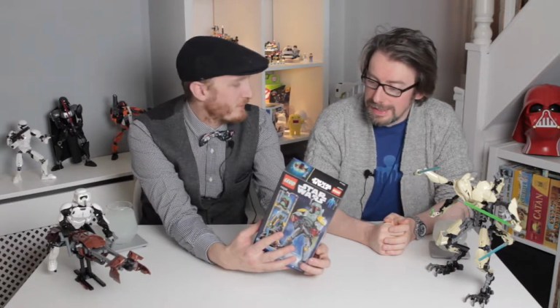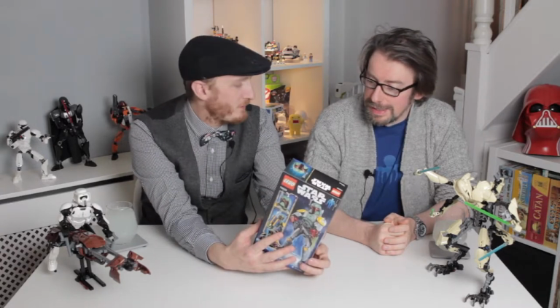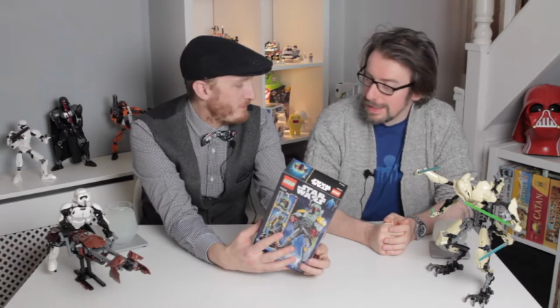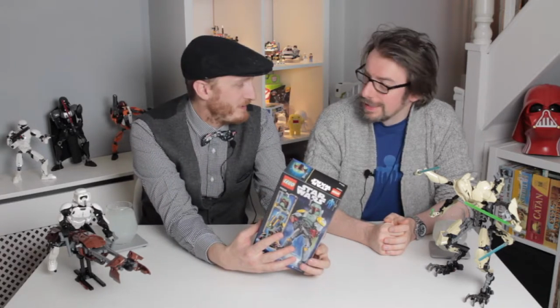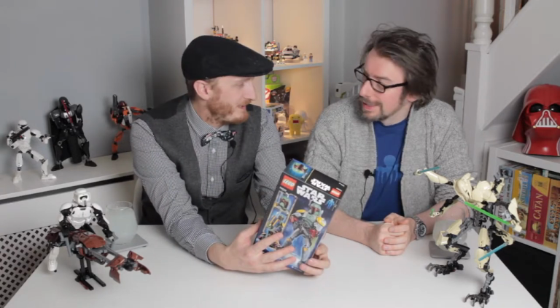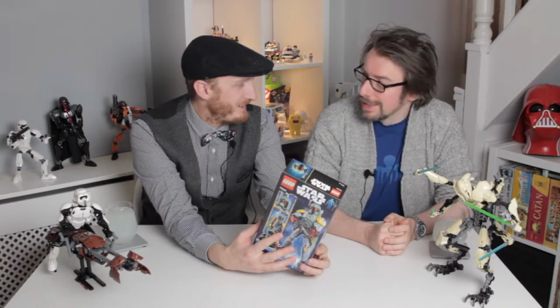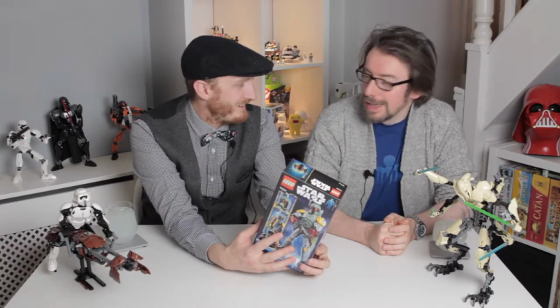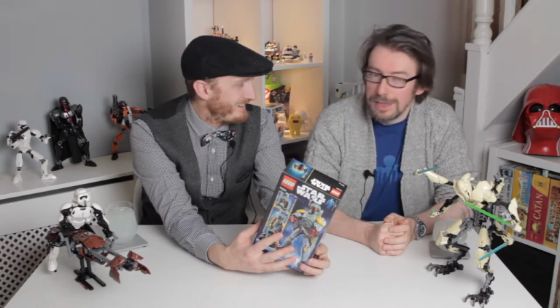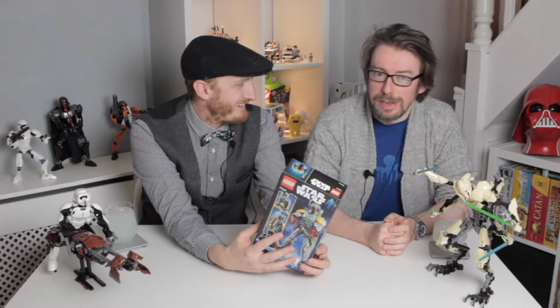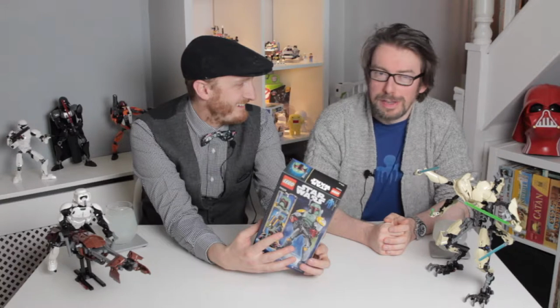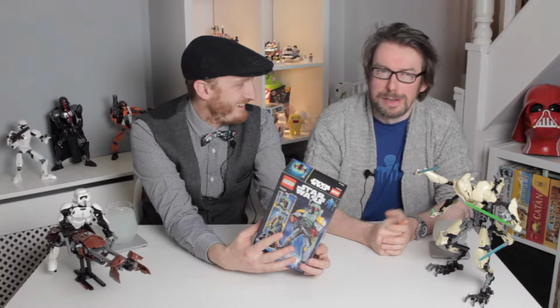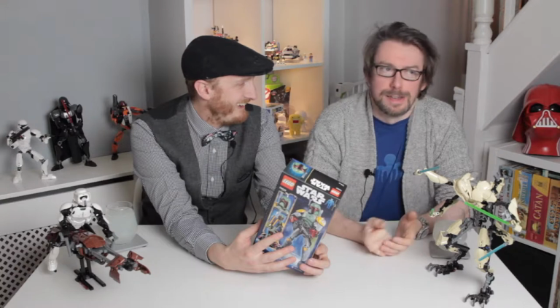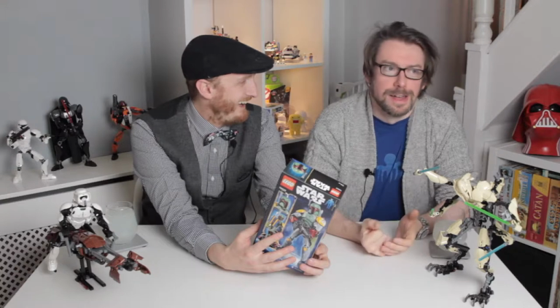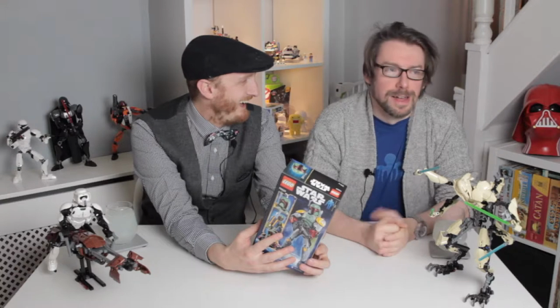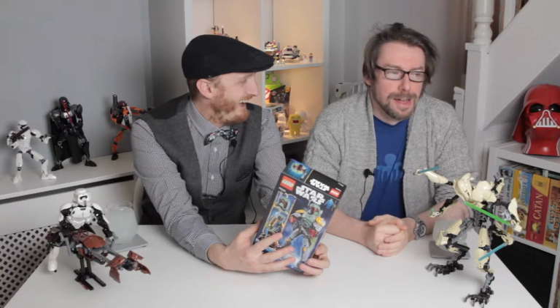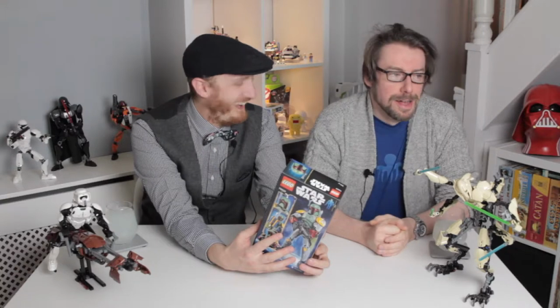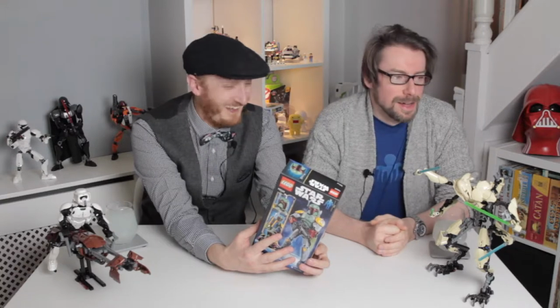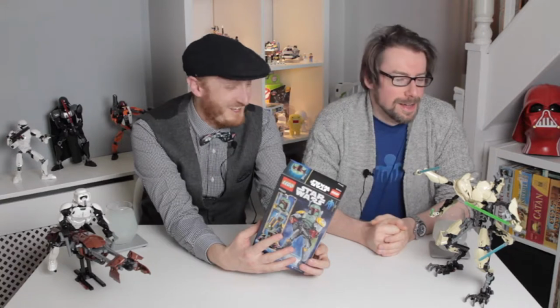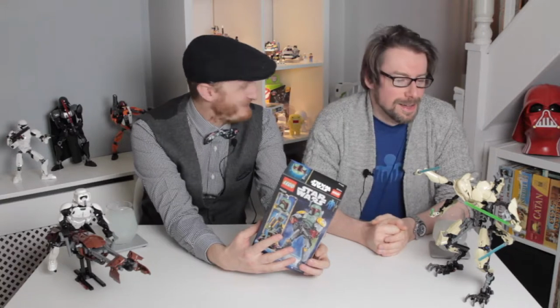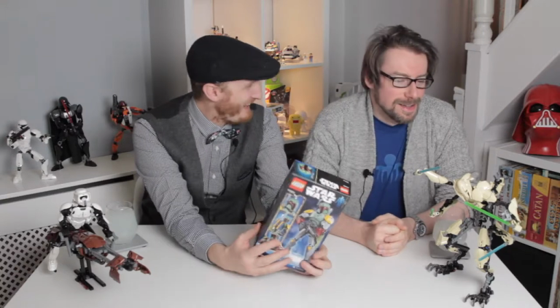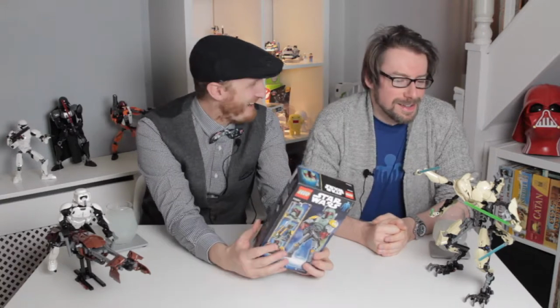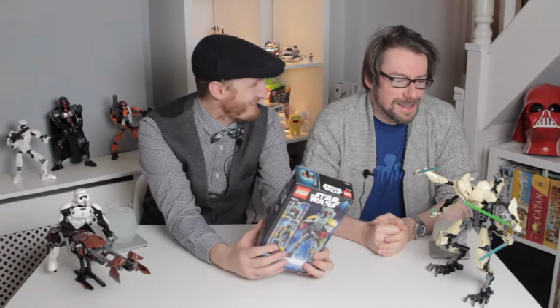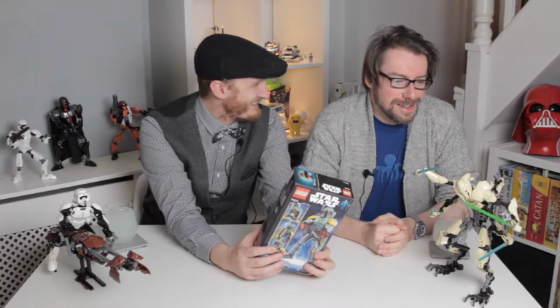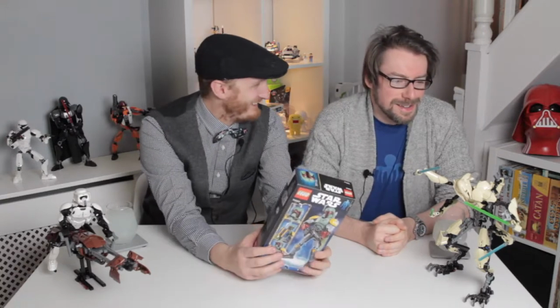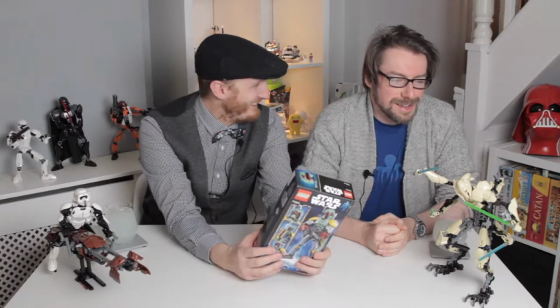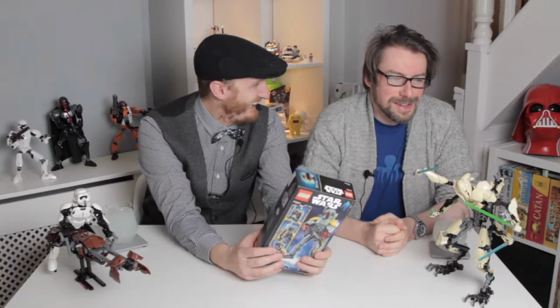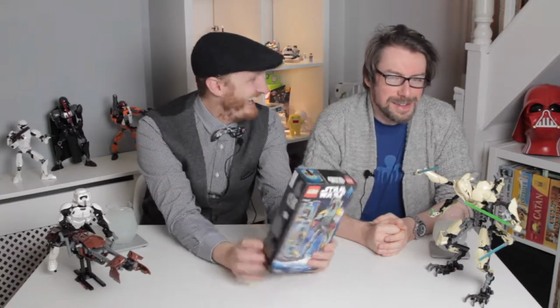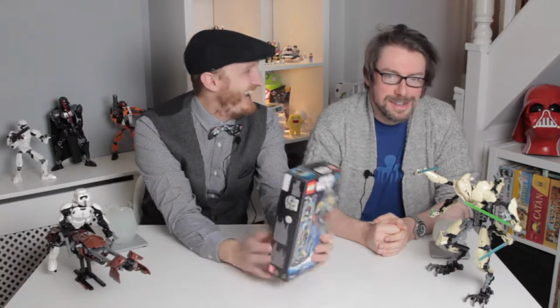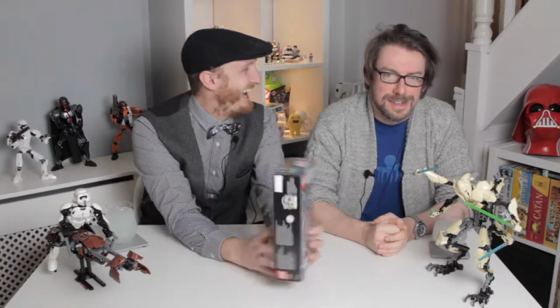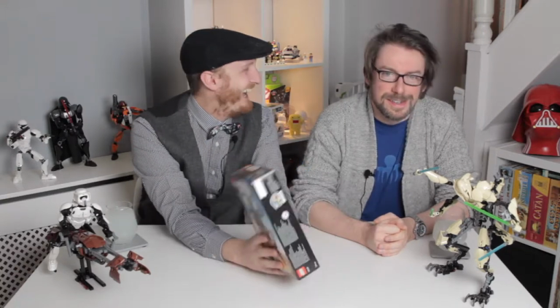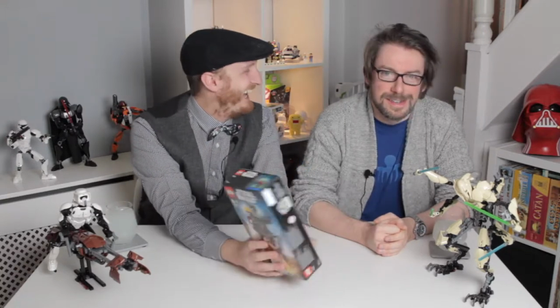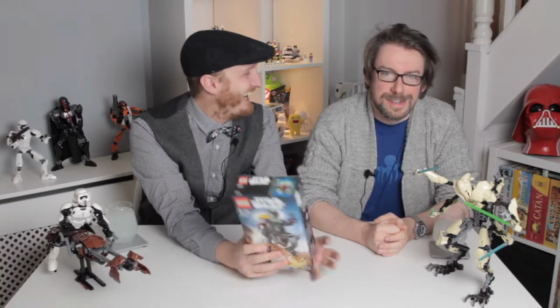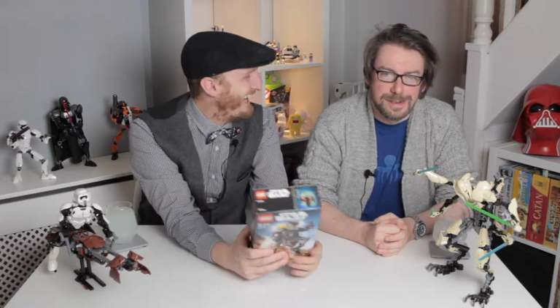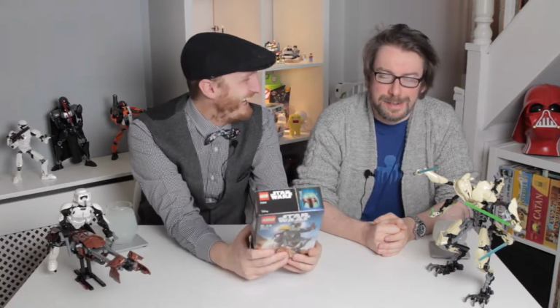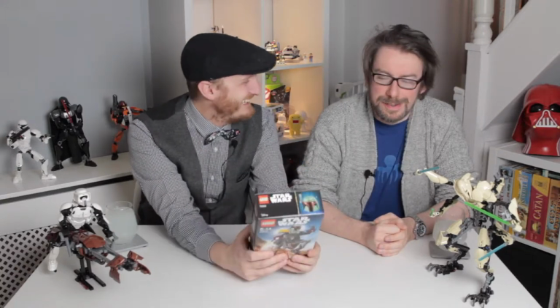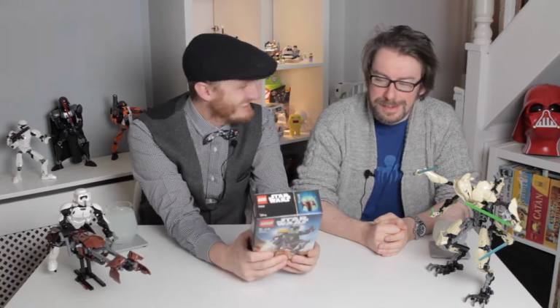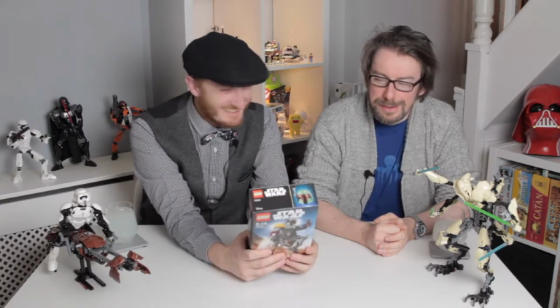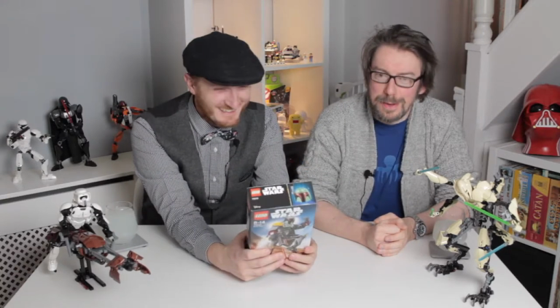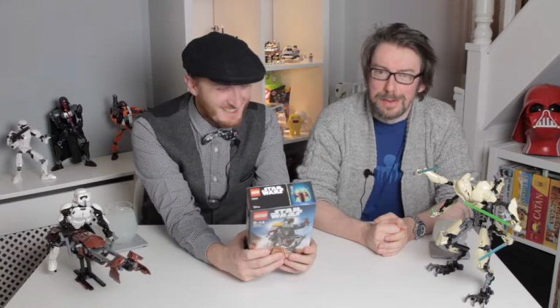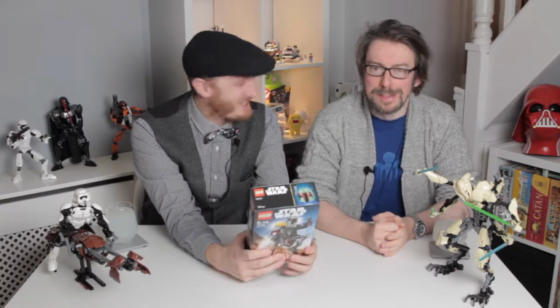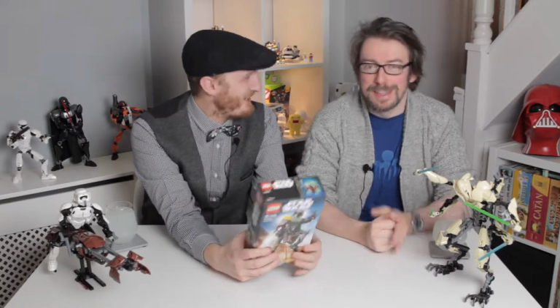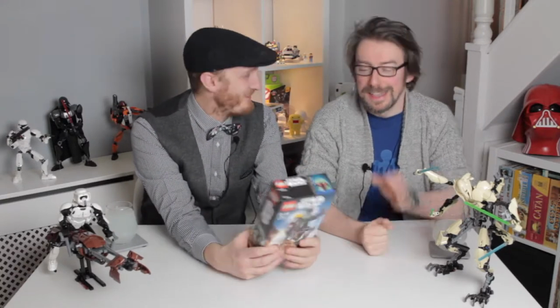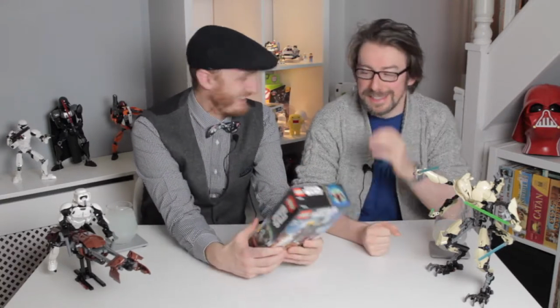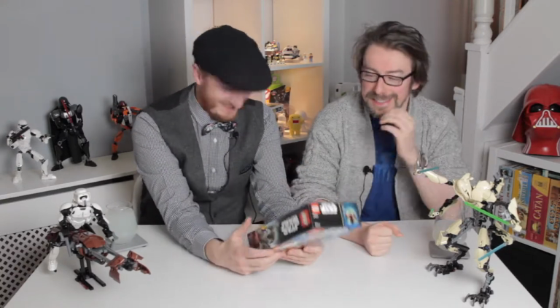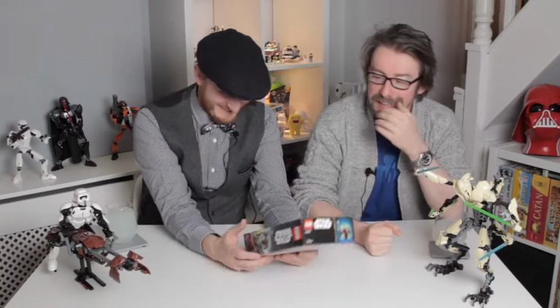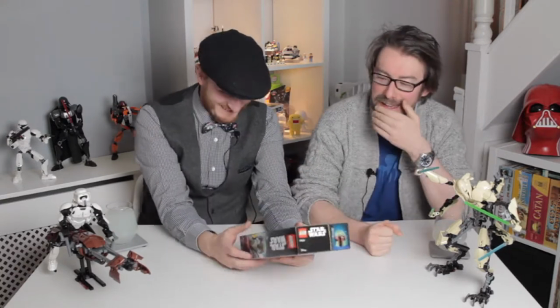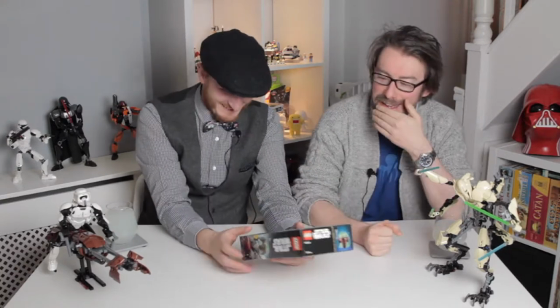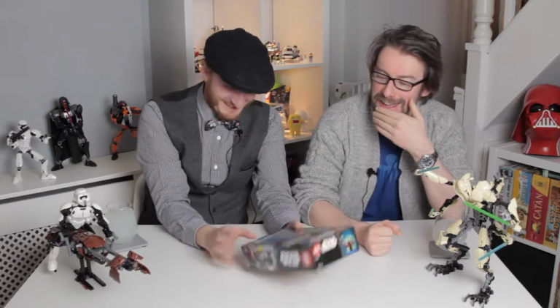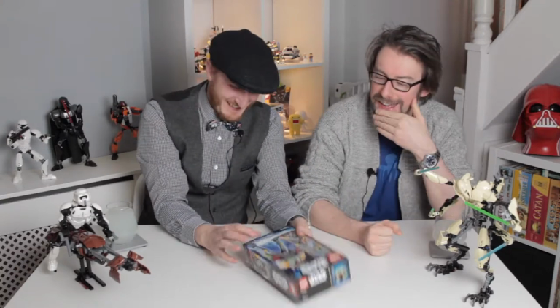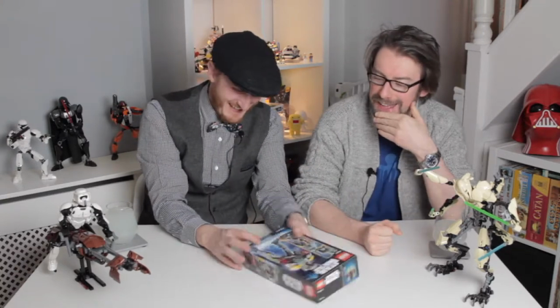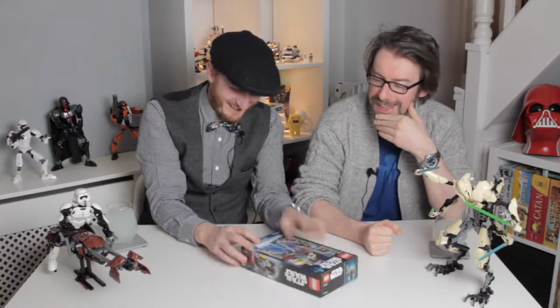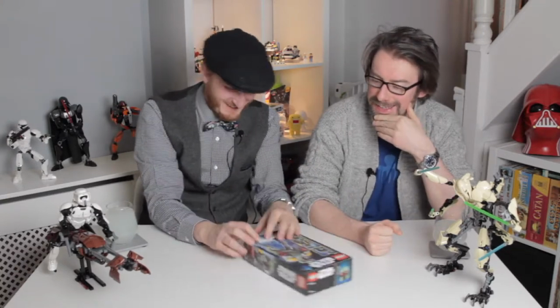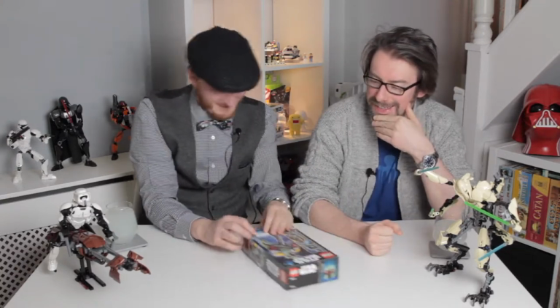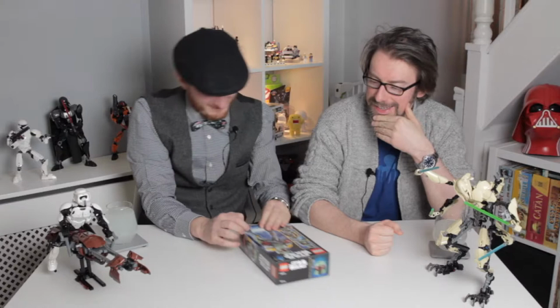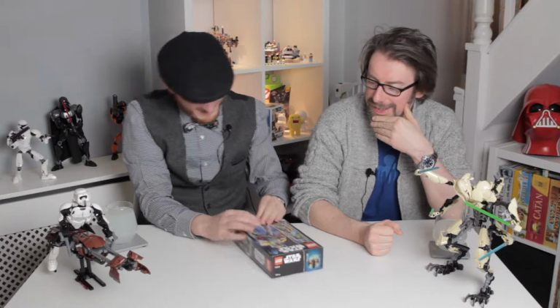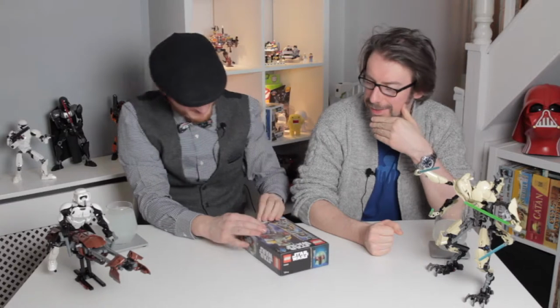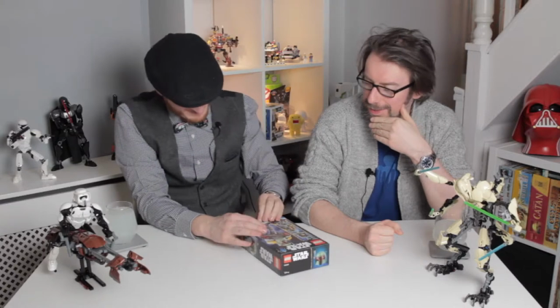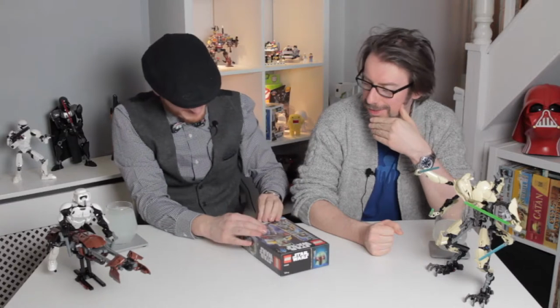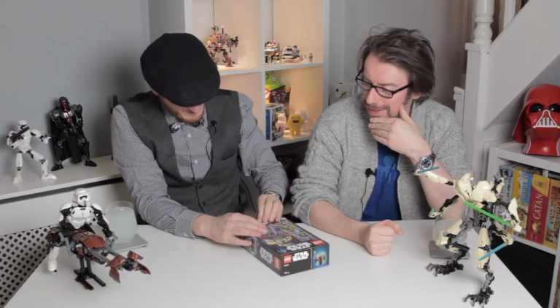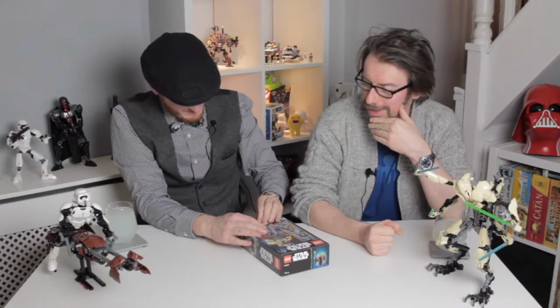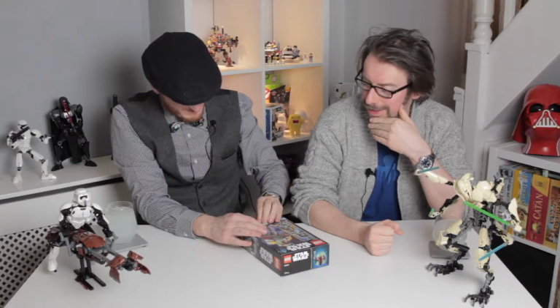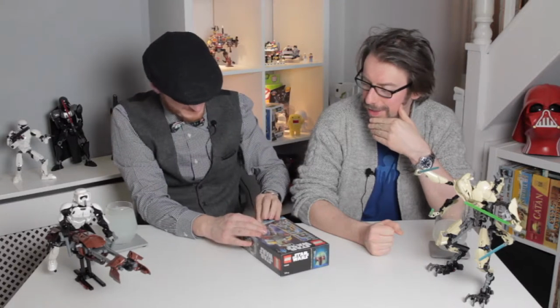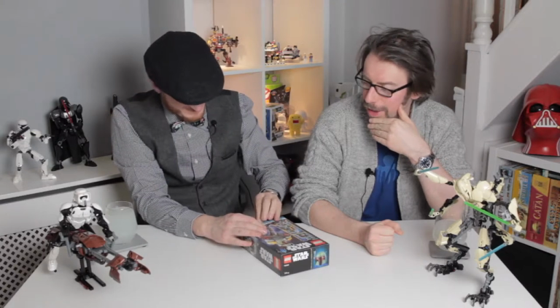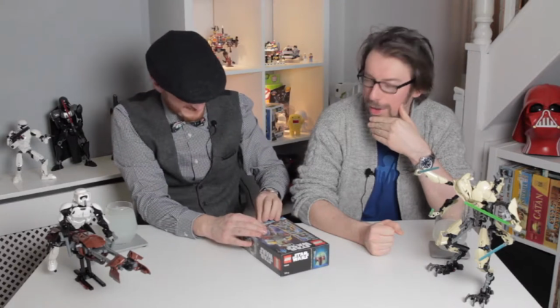I've got to open it. Do I have to? Go on, you know. Right, well, let's open this.